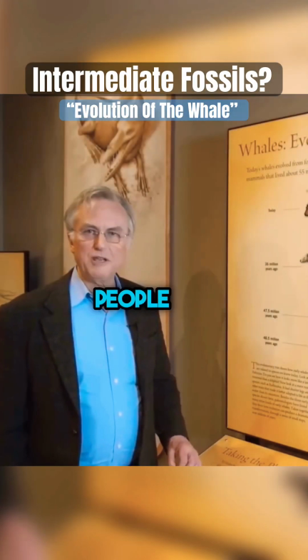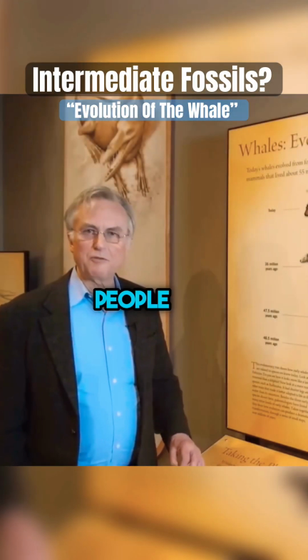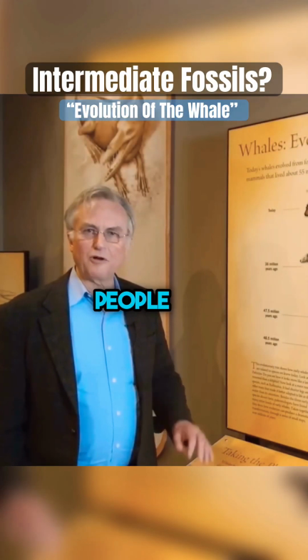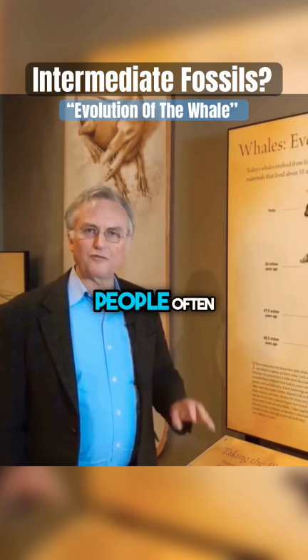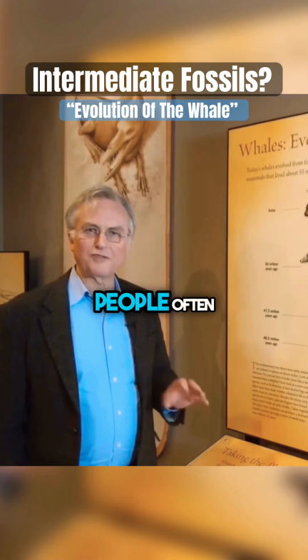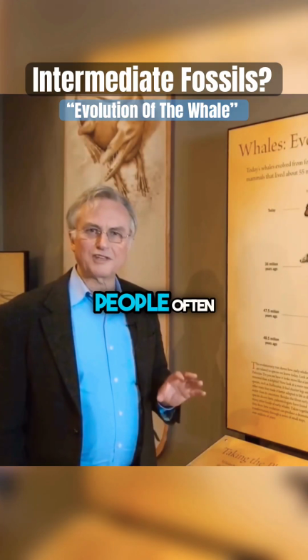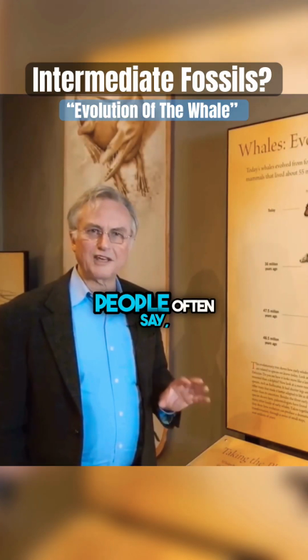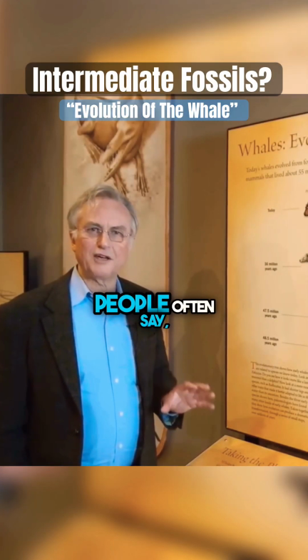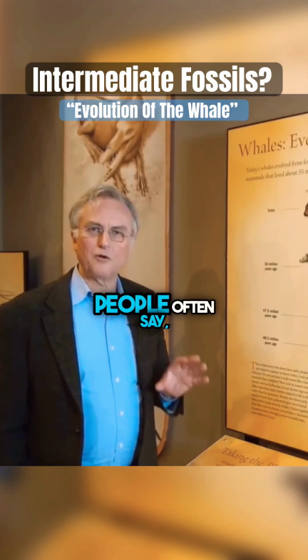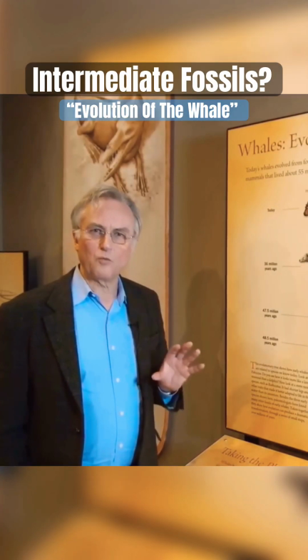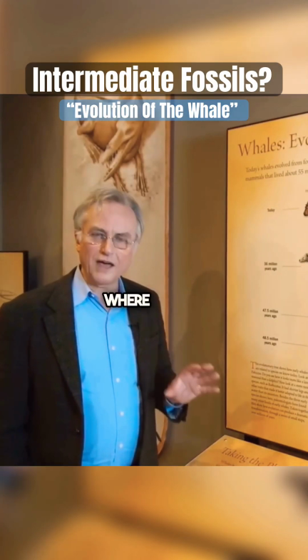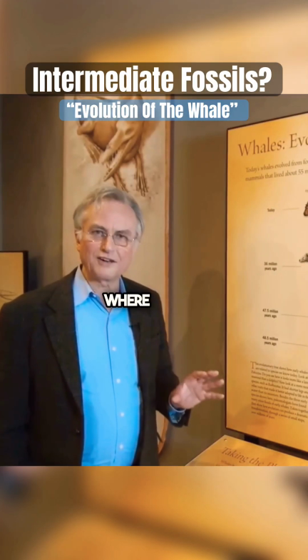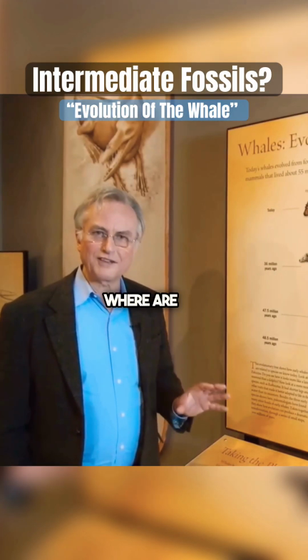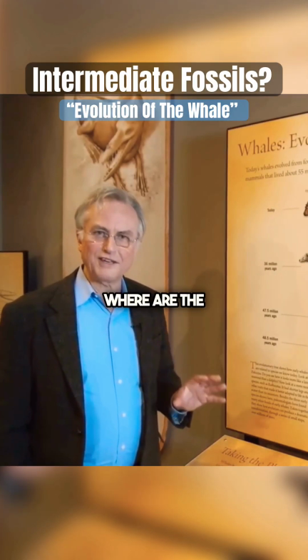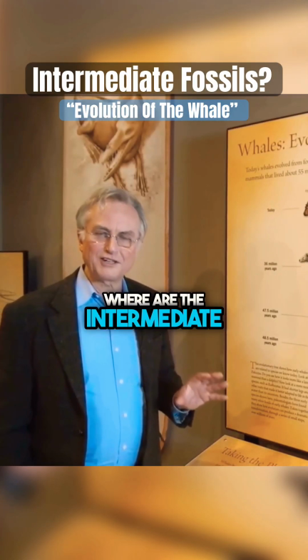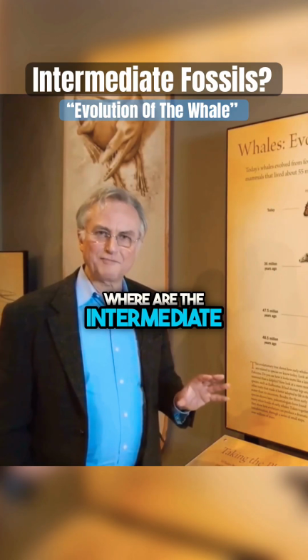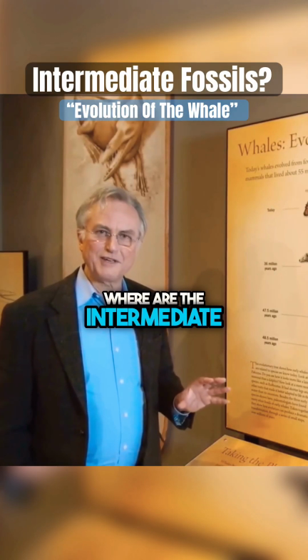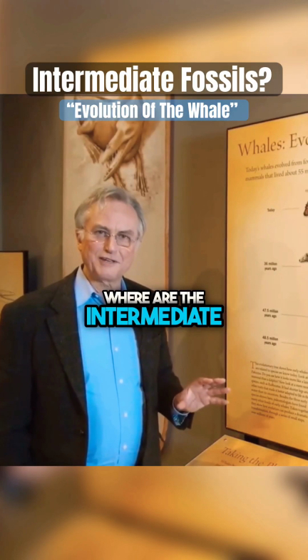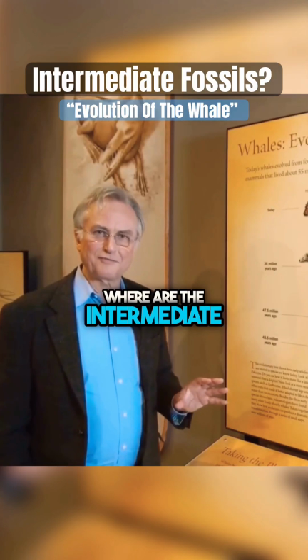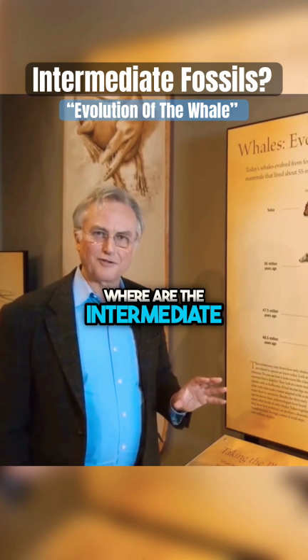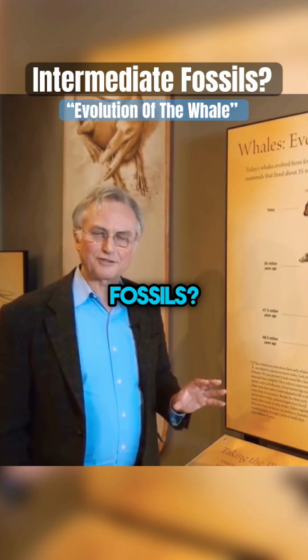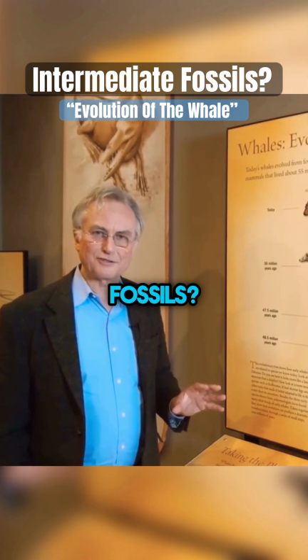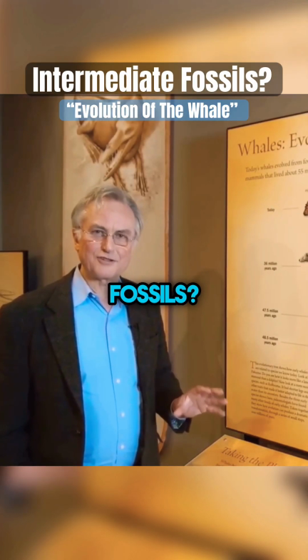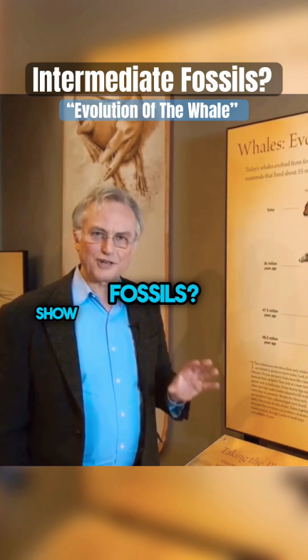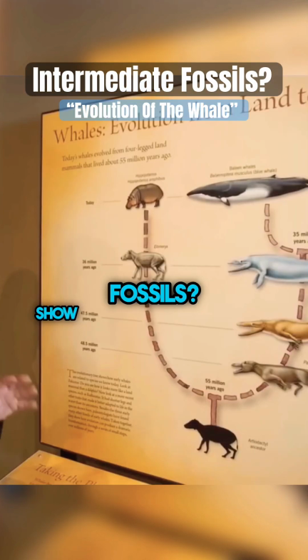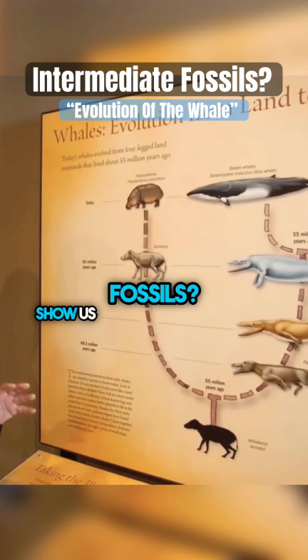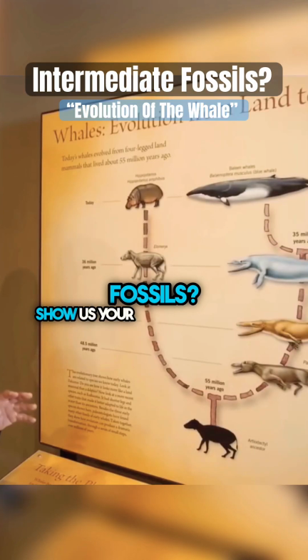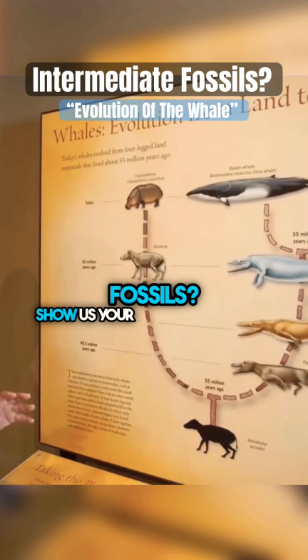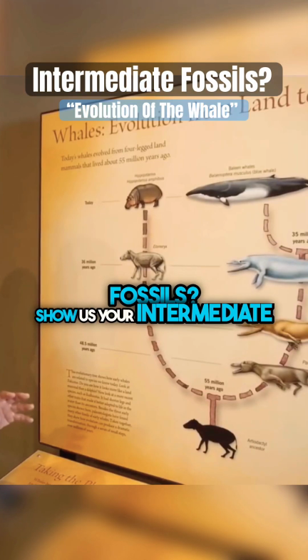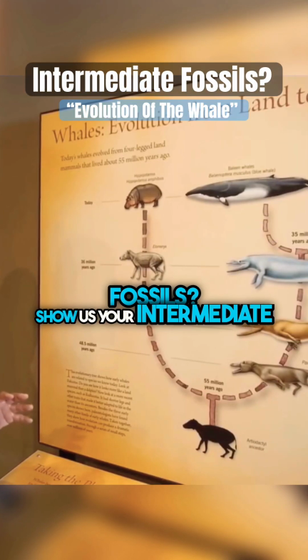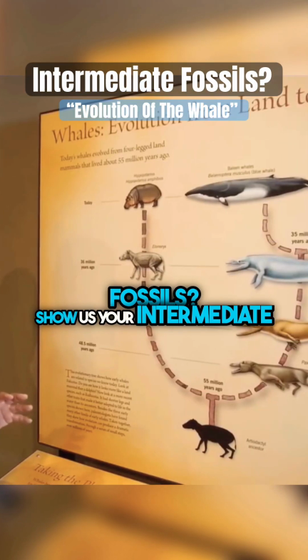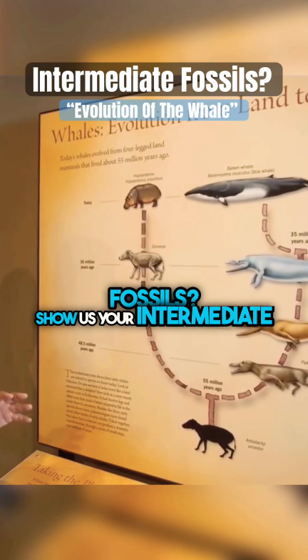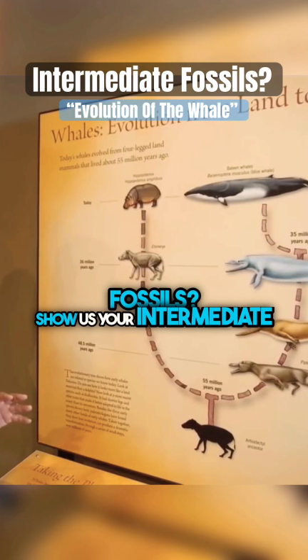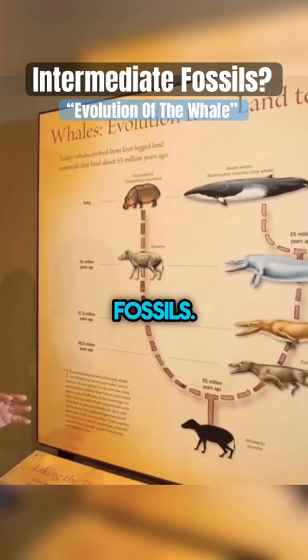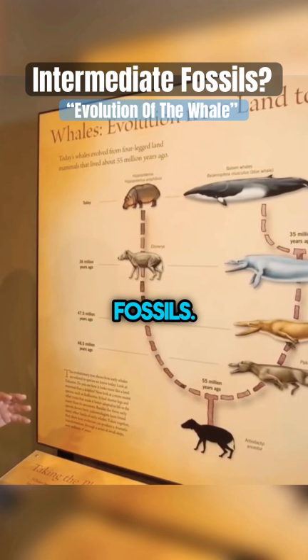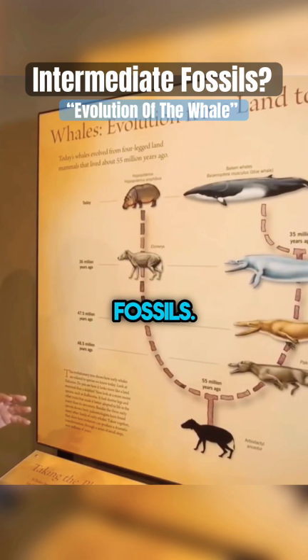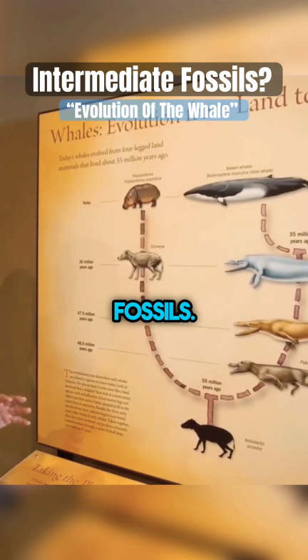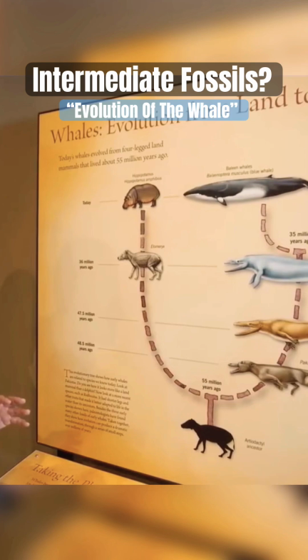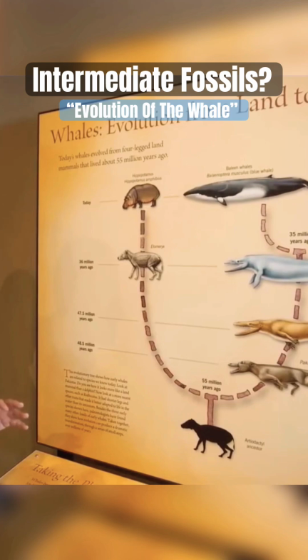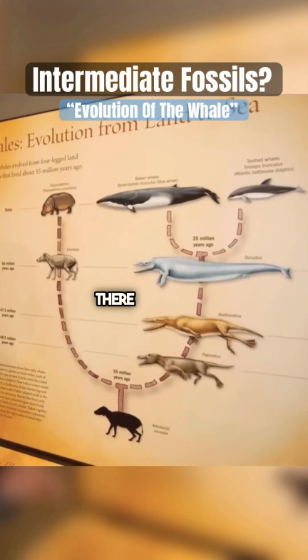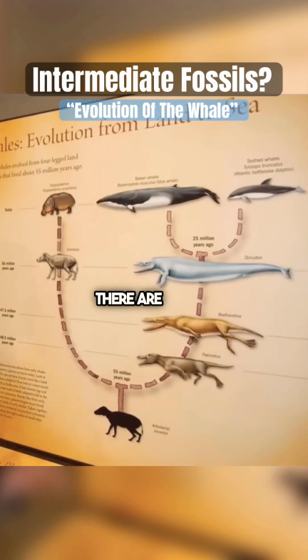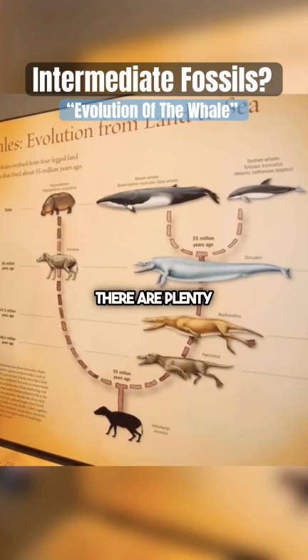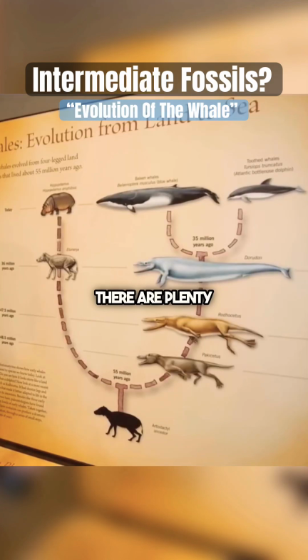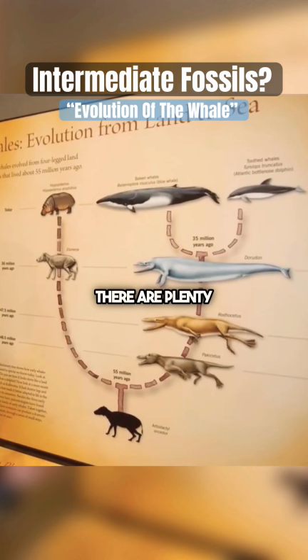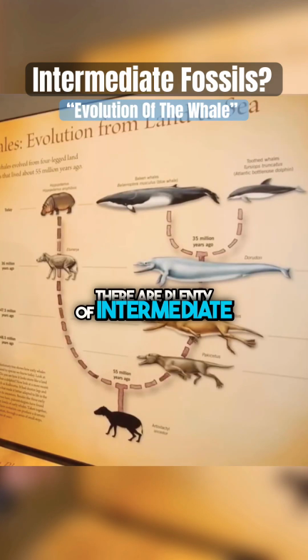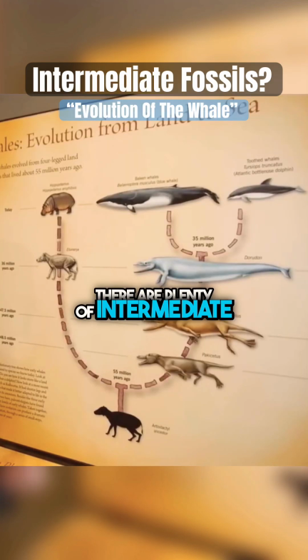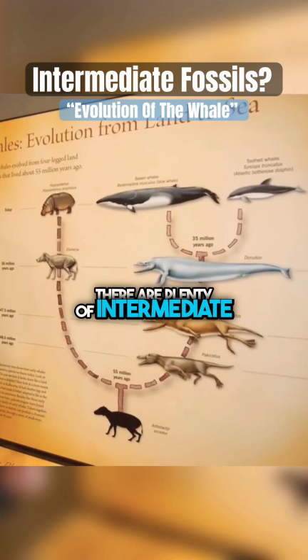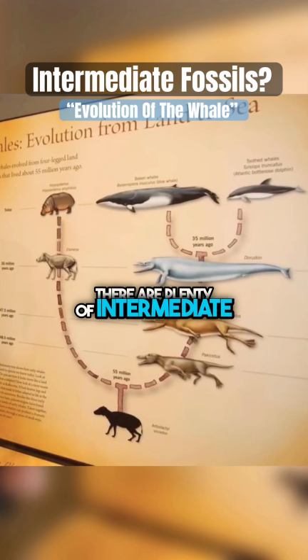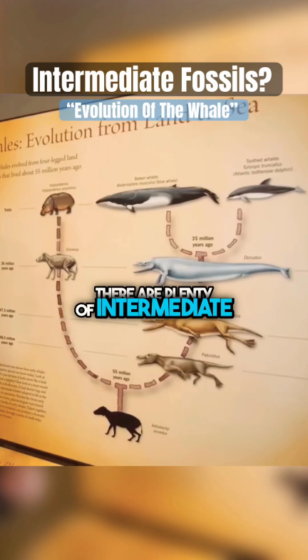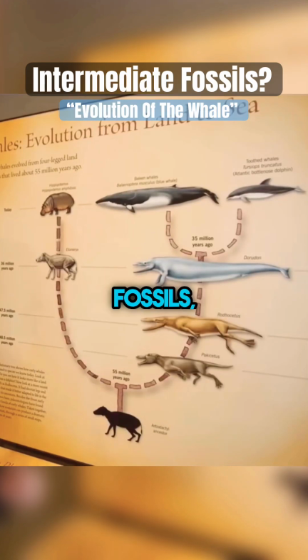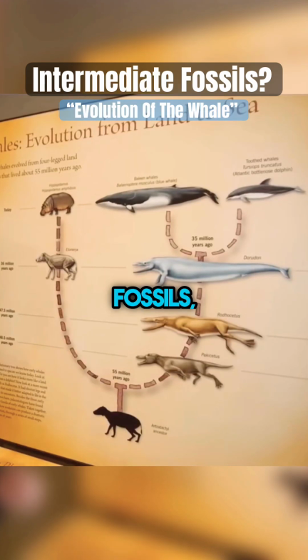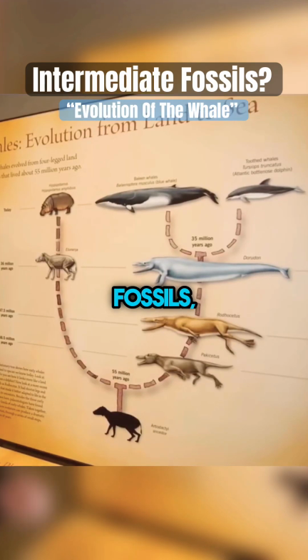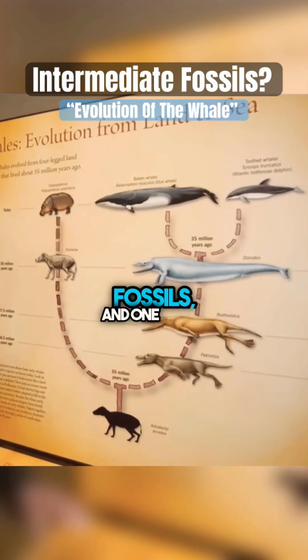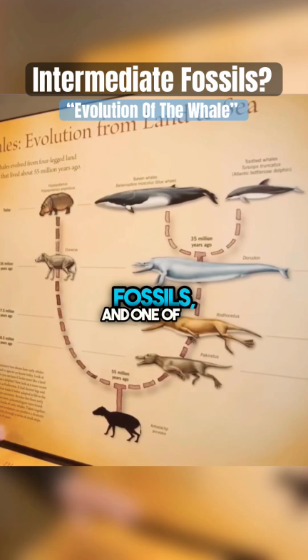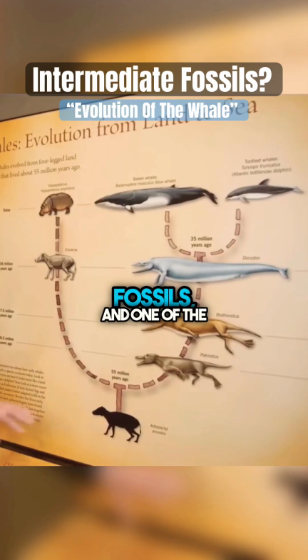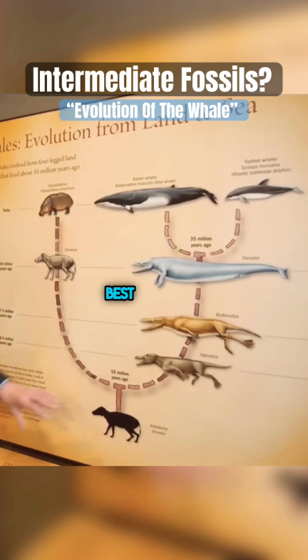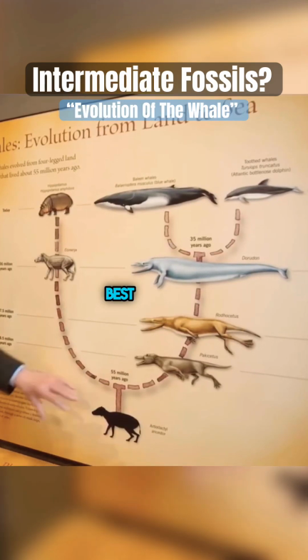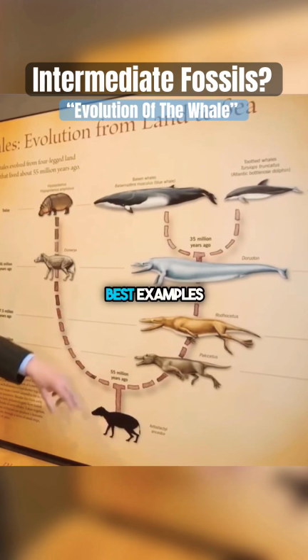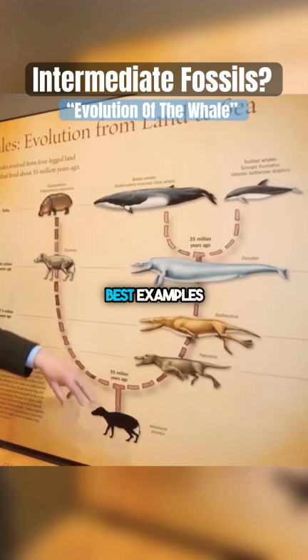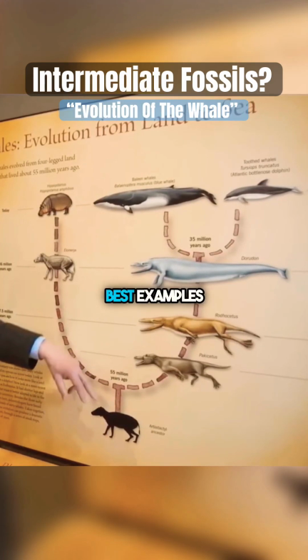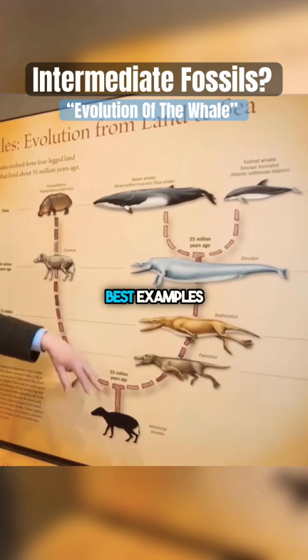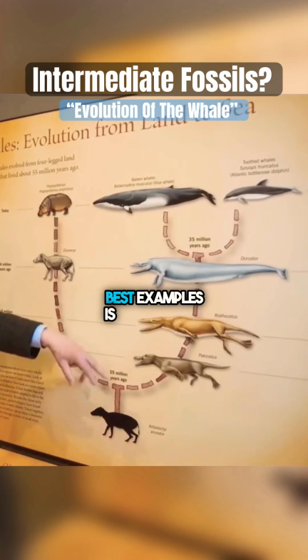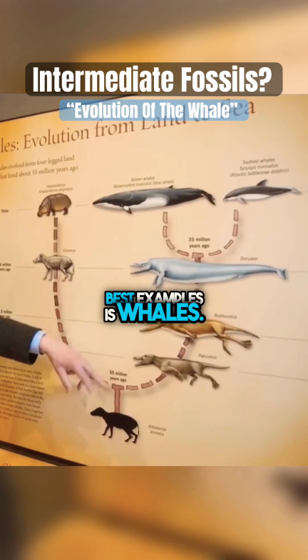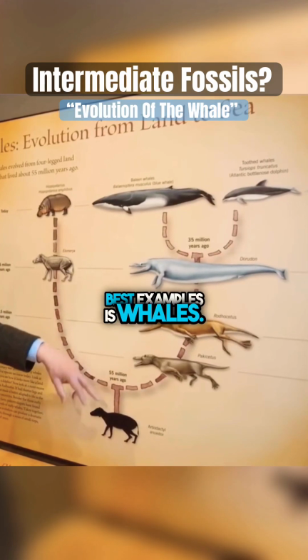People often say, where are the intermediate fossils? Show us your intermediate fossils. There are plenty of intermediate fossils, and one of the best examples is whales.